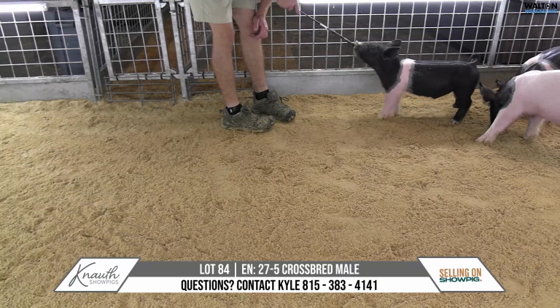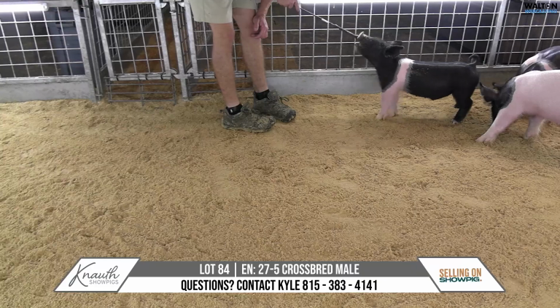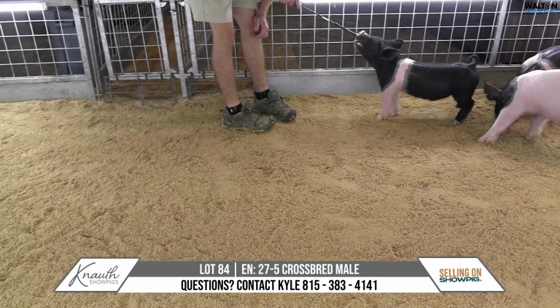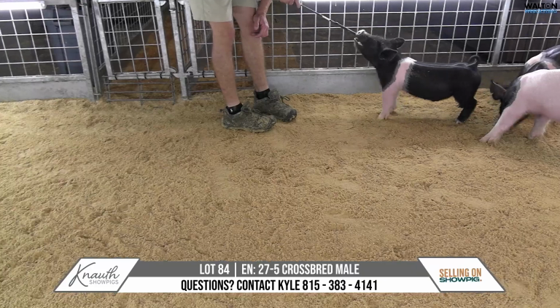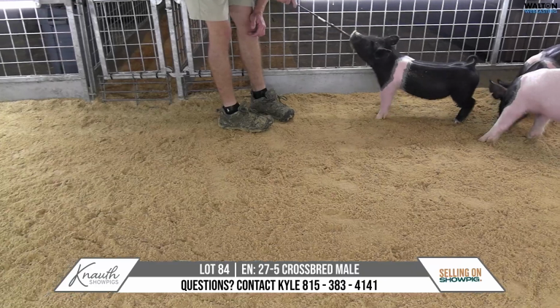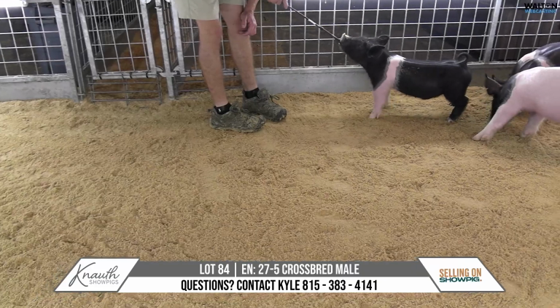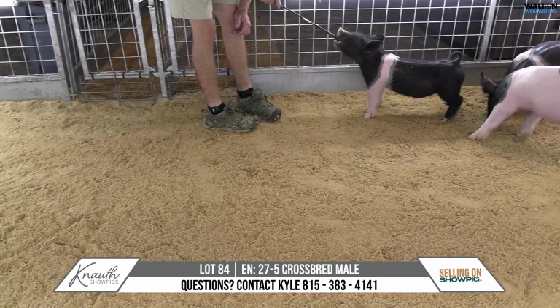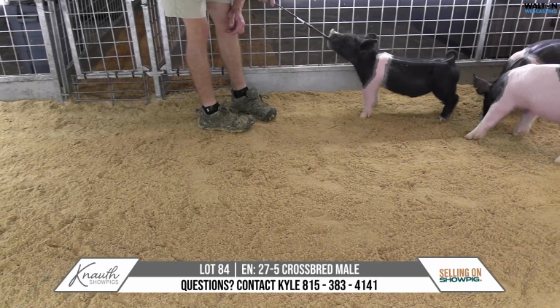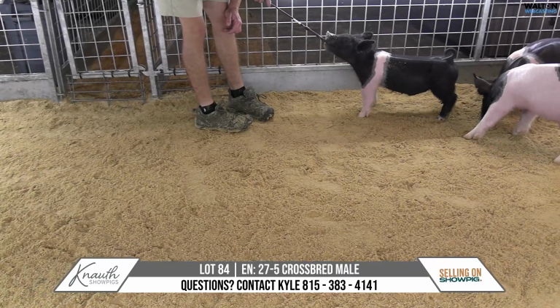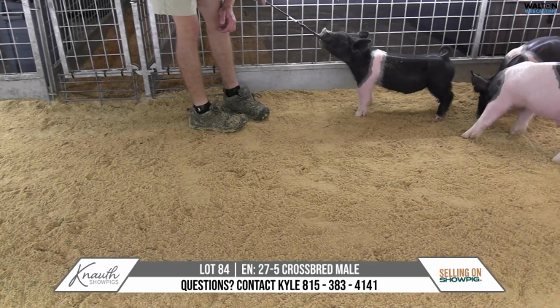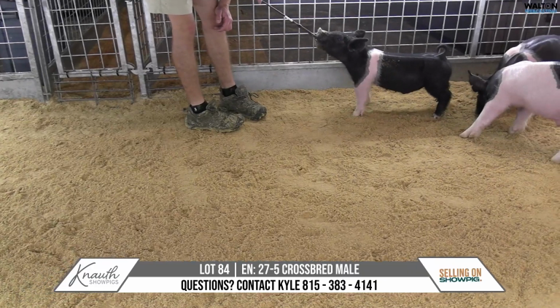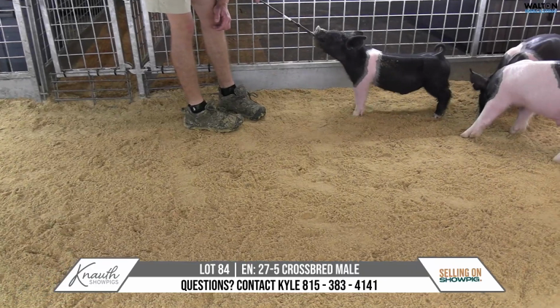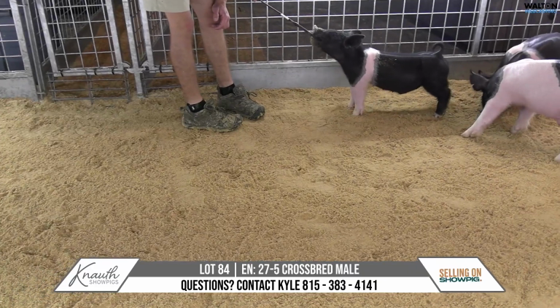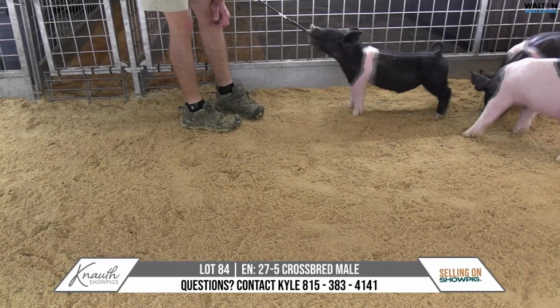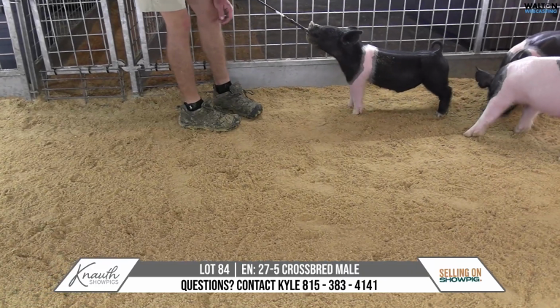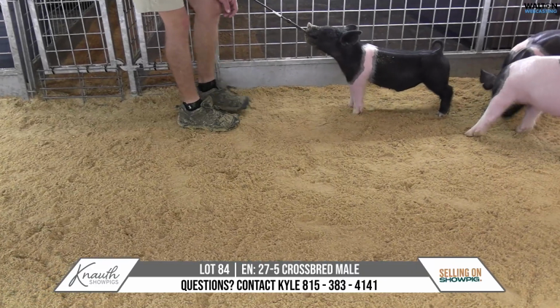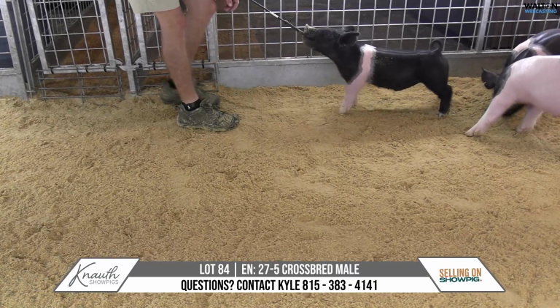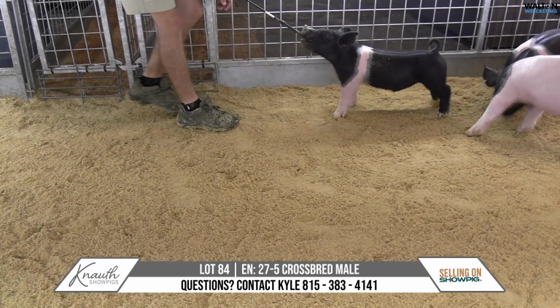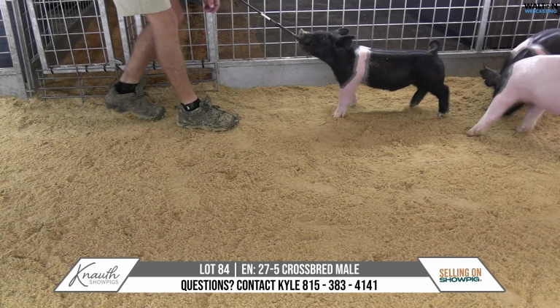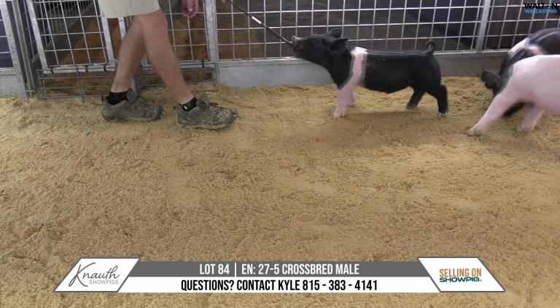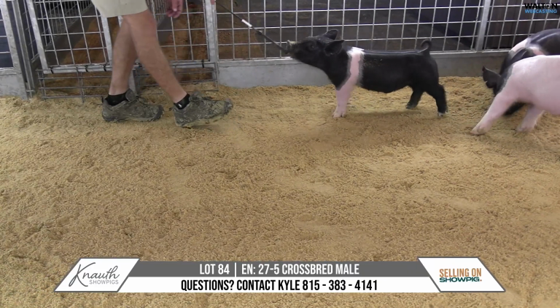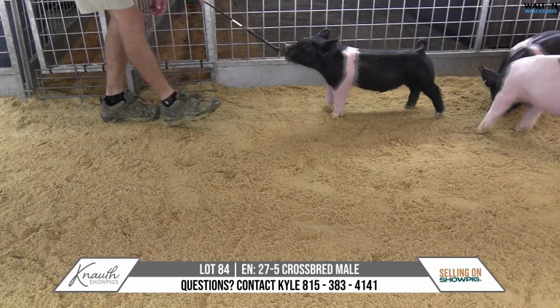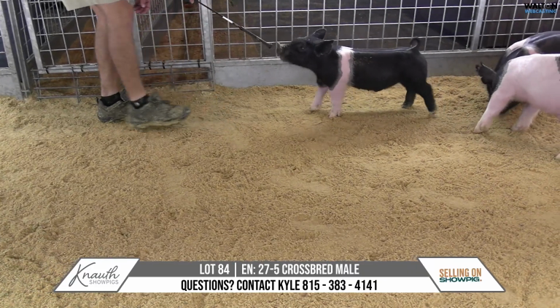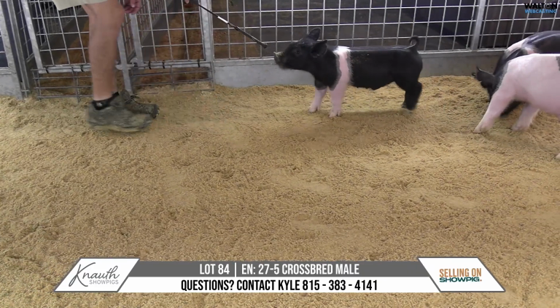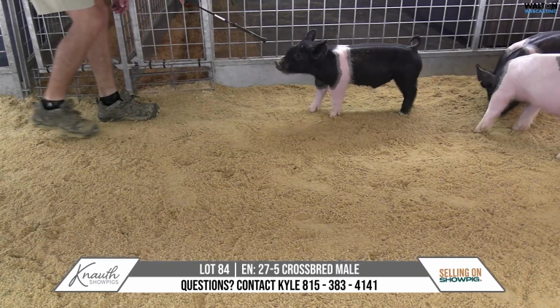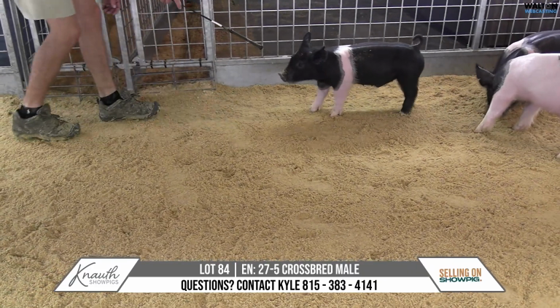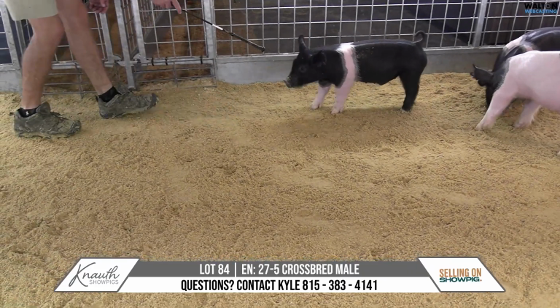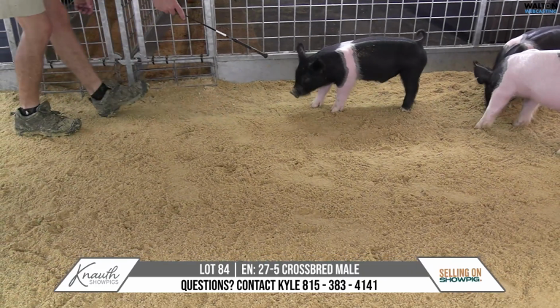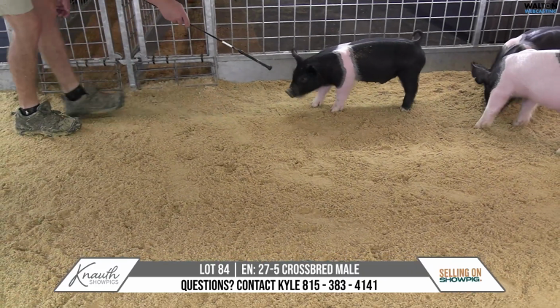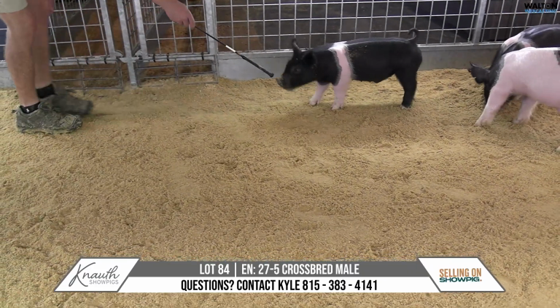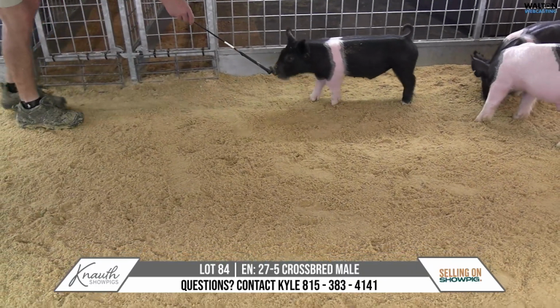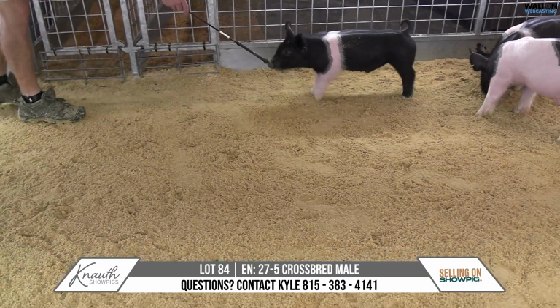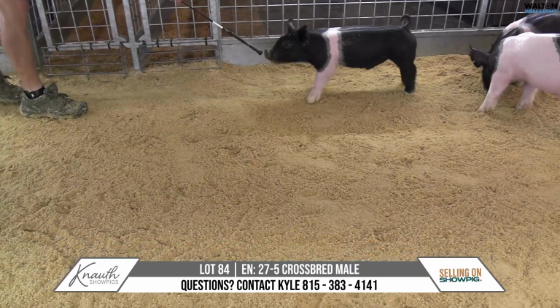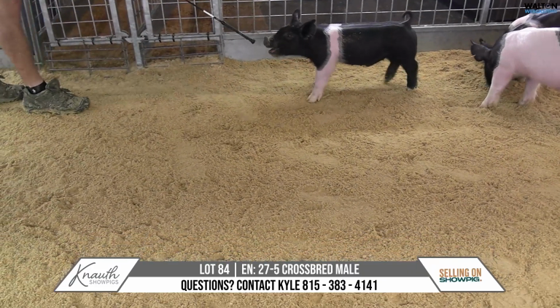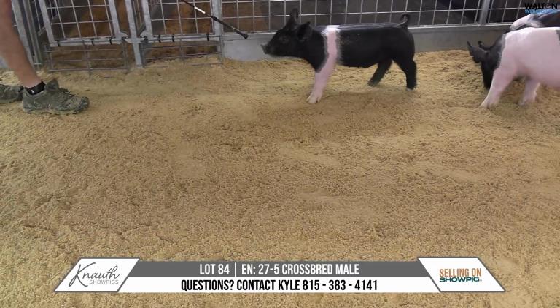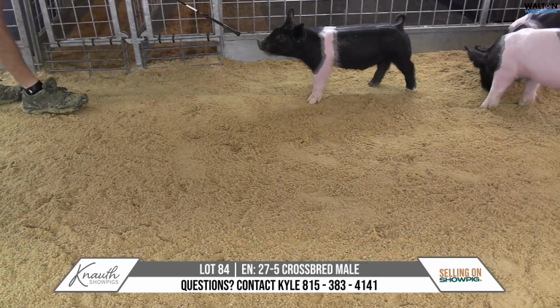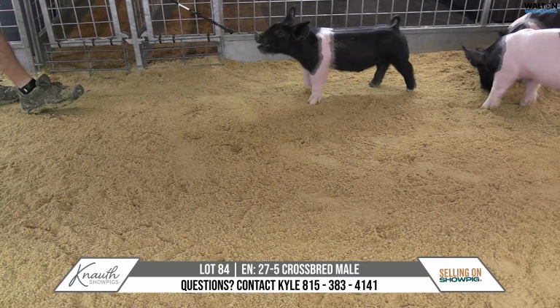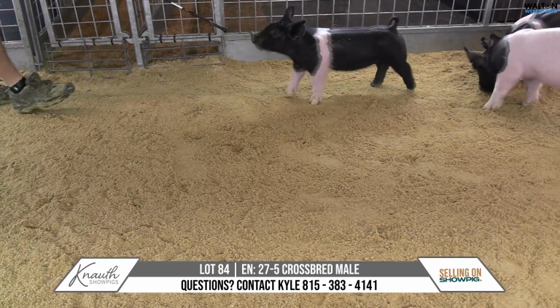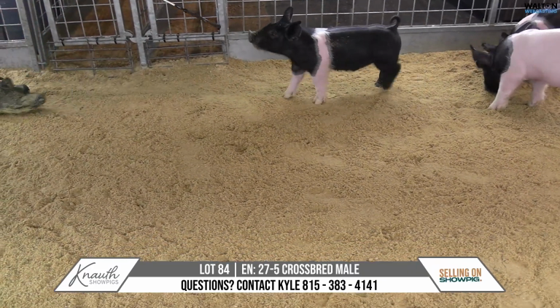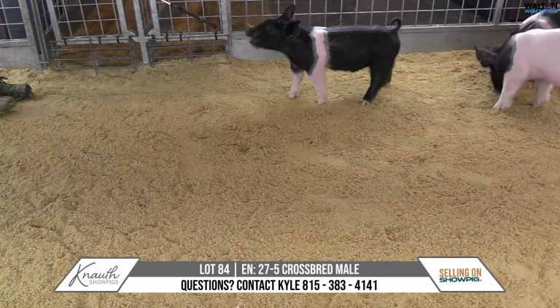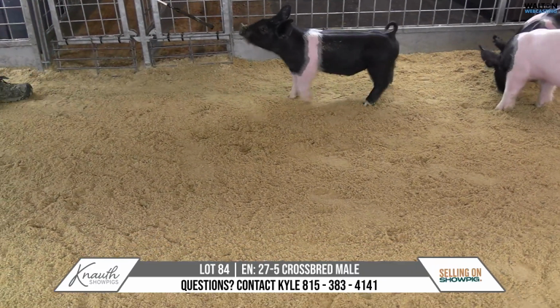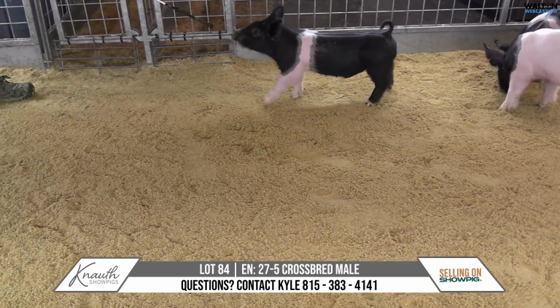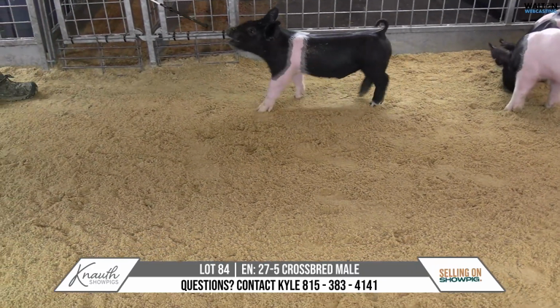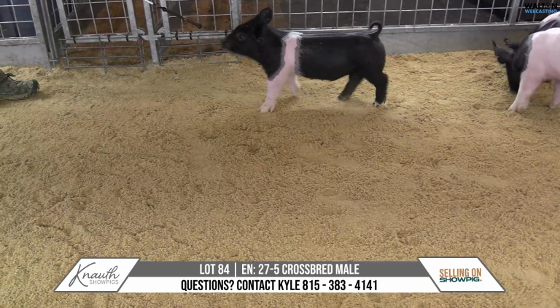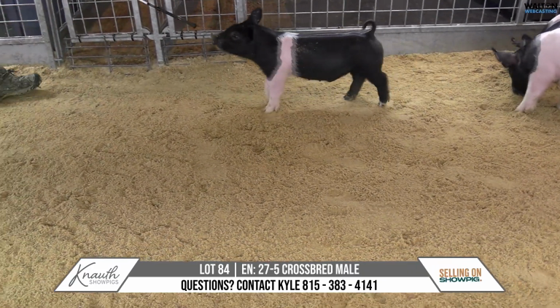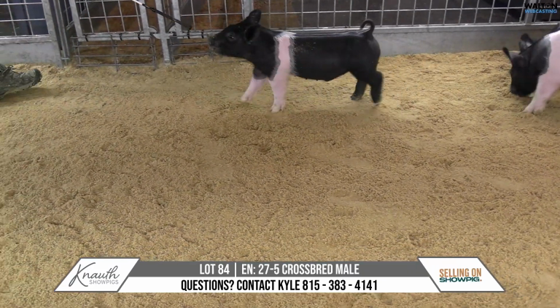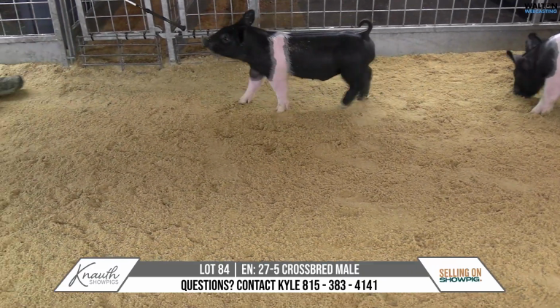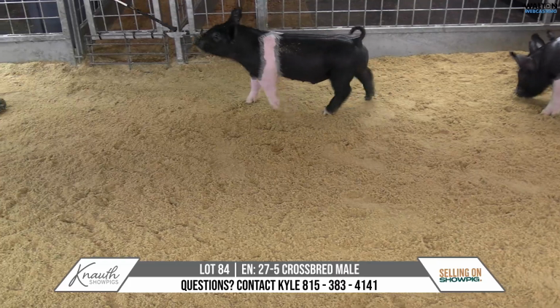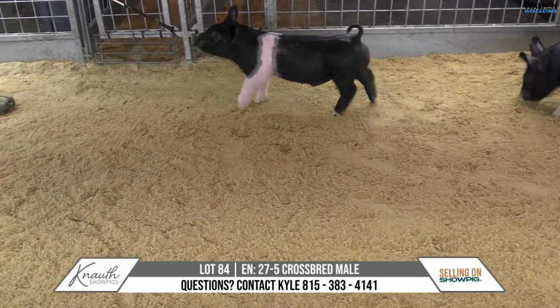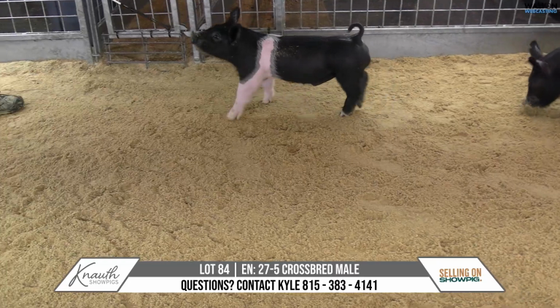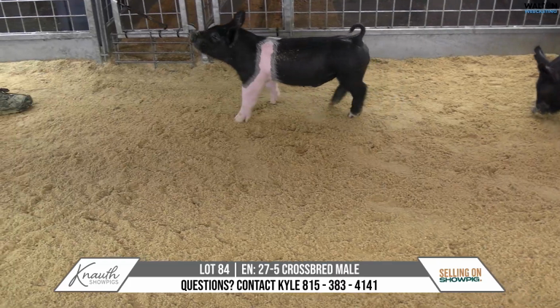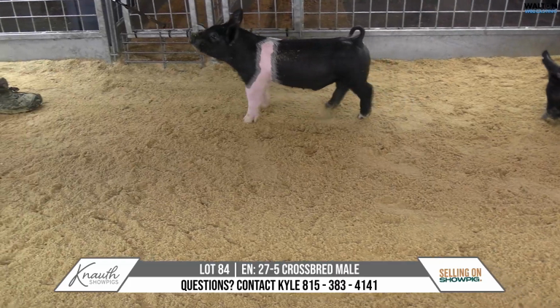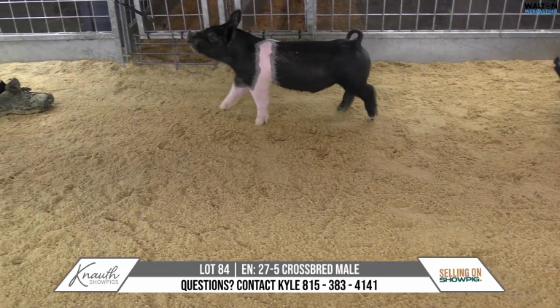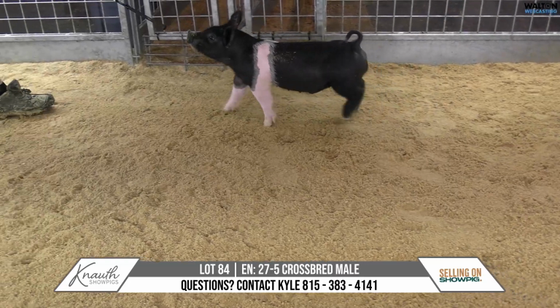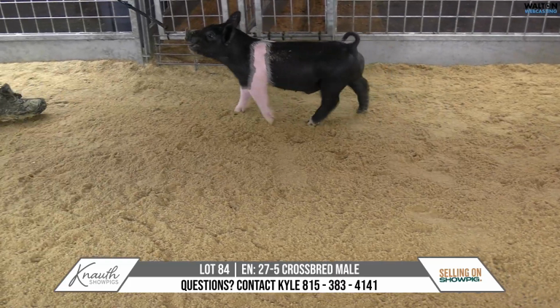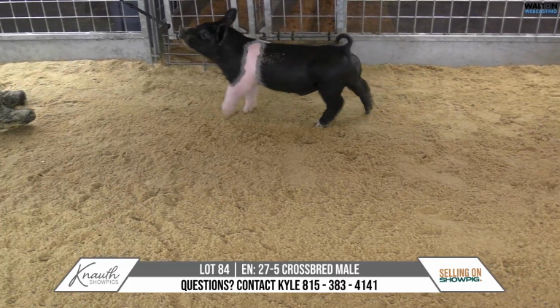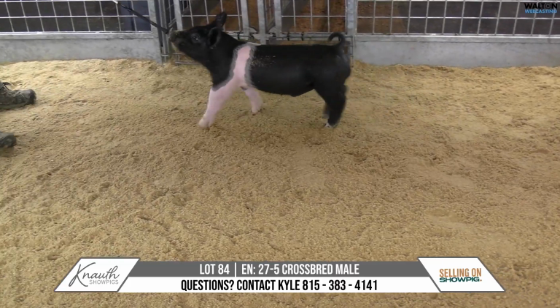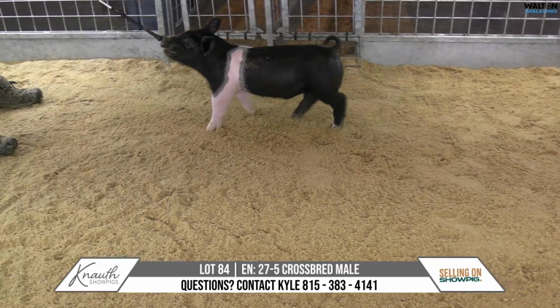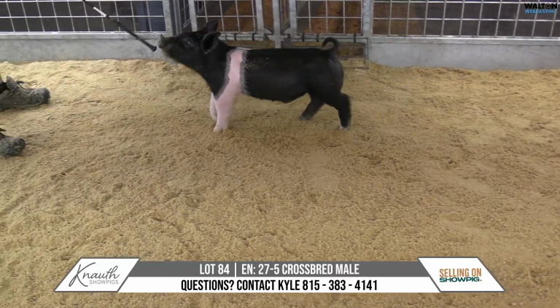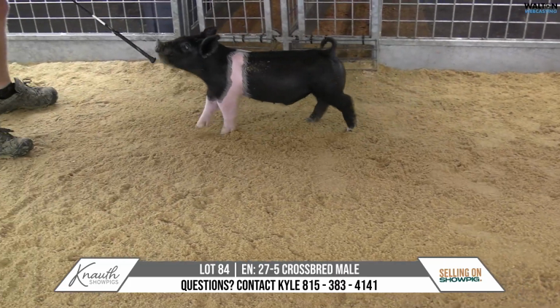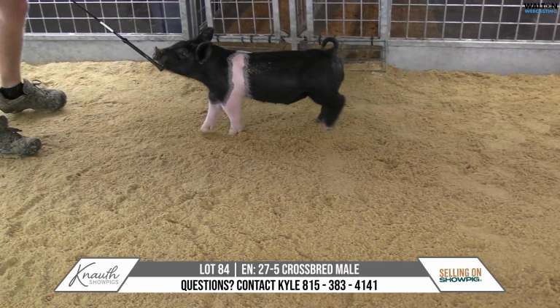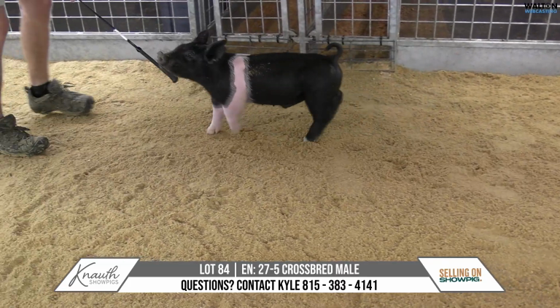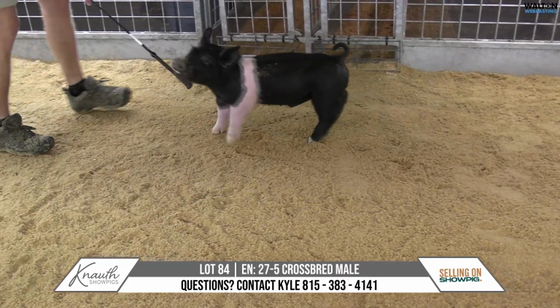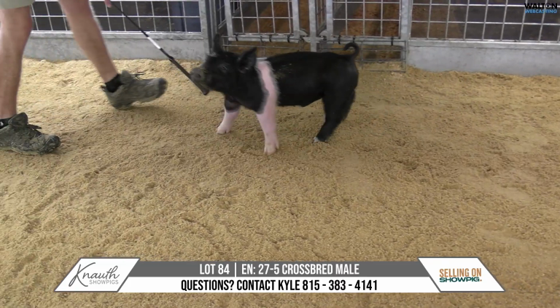Lot 84, 27-5, crossbred male. Lead the way, play it cool. Yeah, the 27 litter — seem to have a bunch of them.